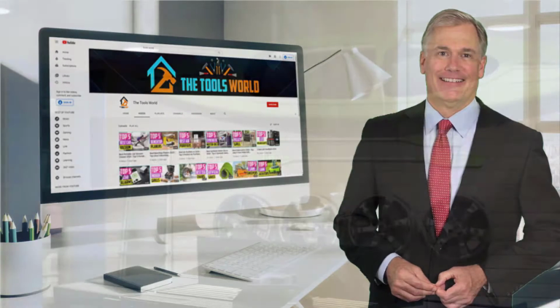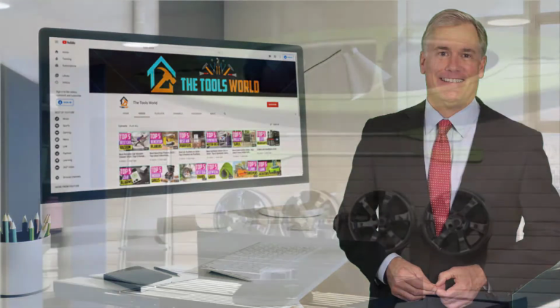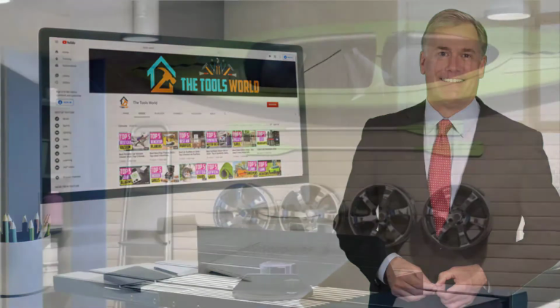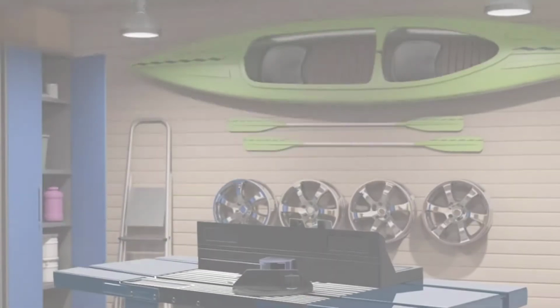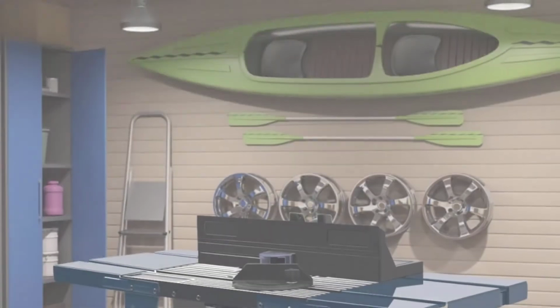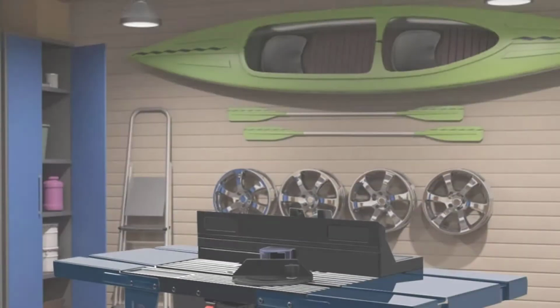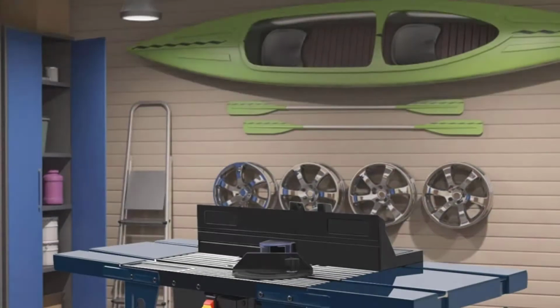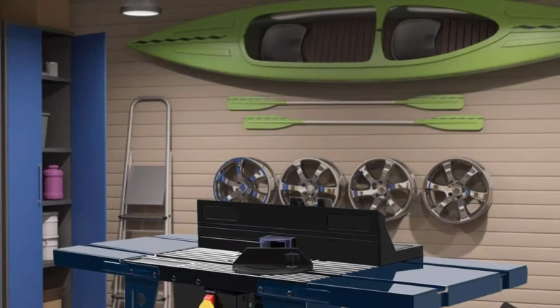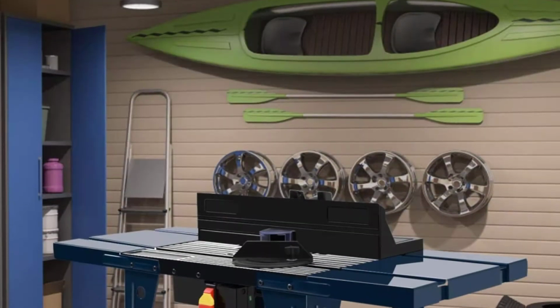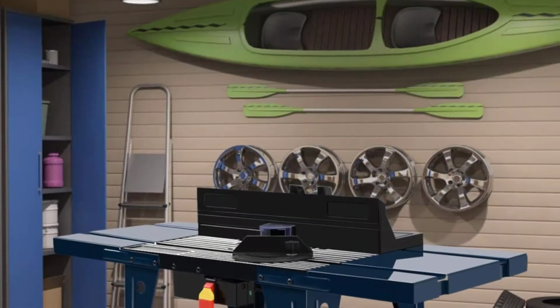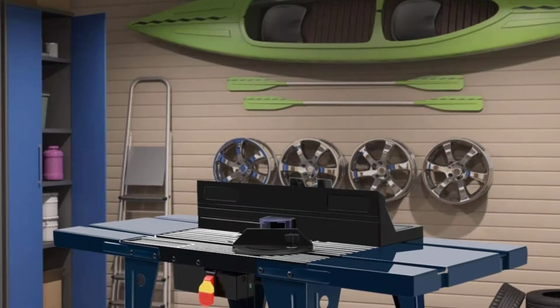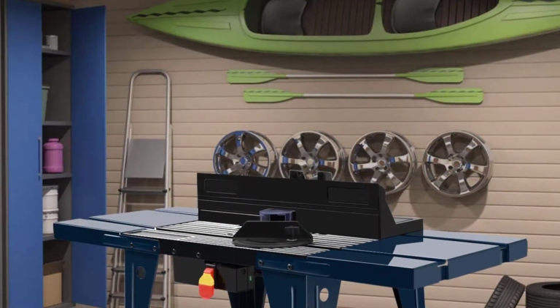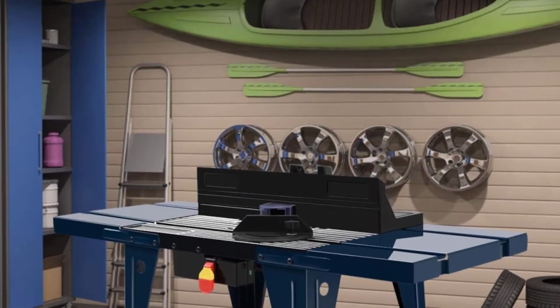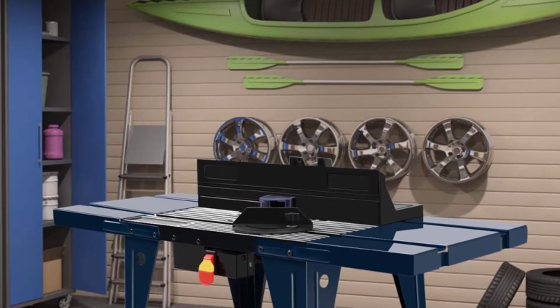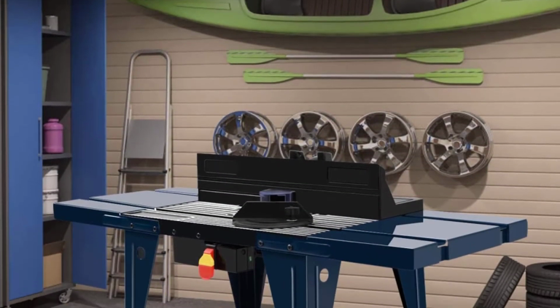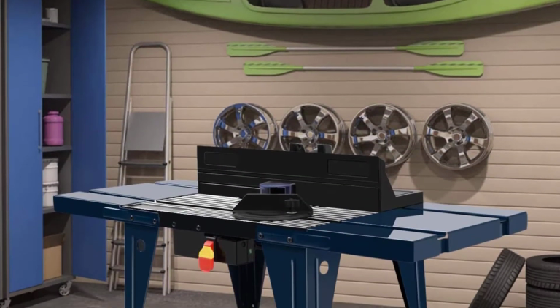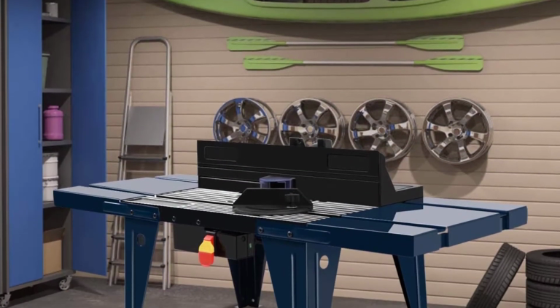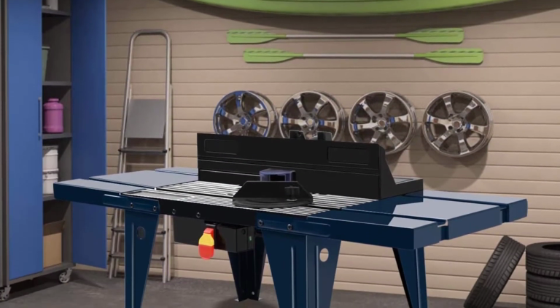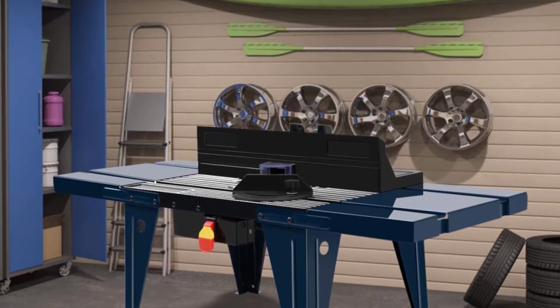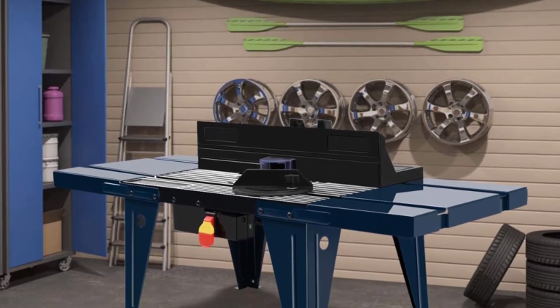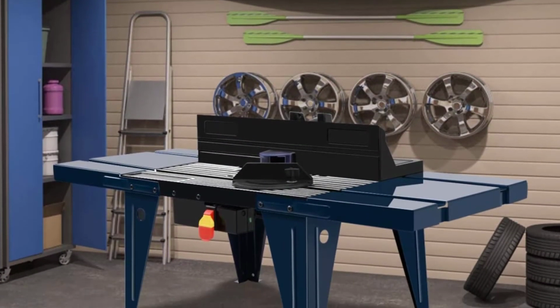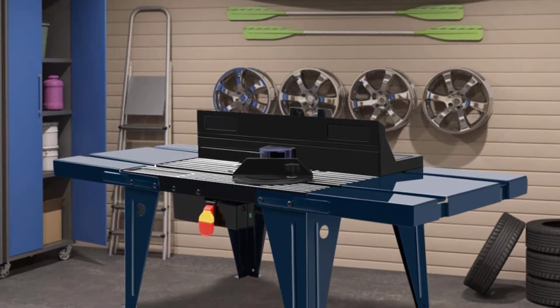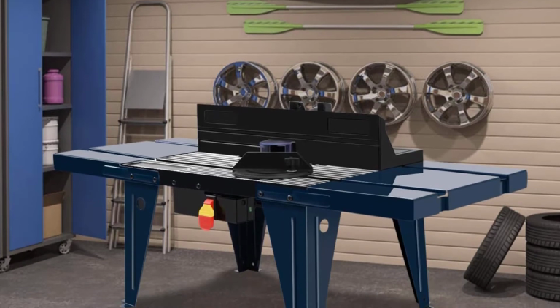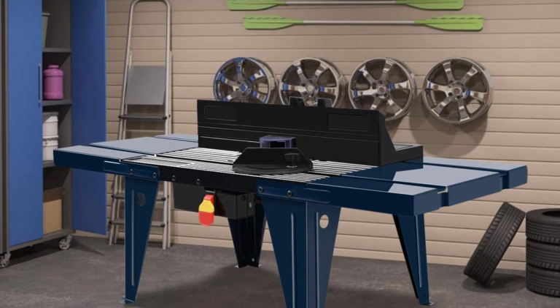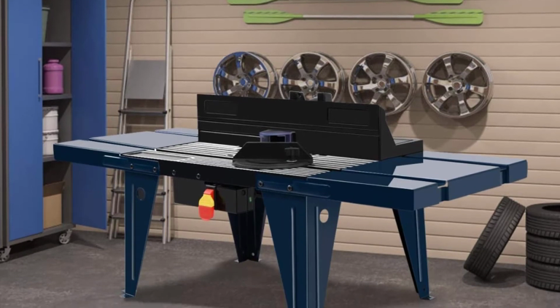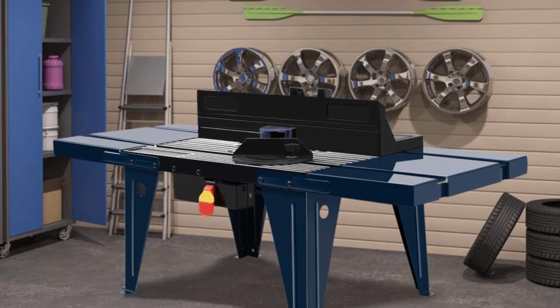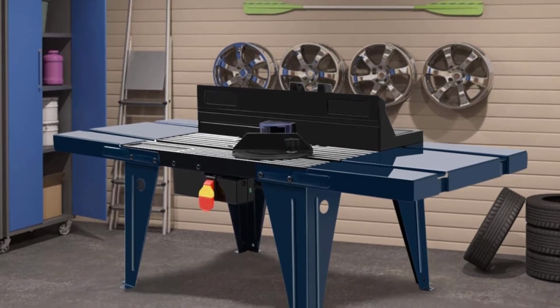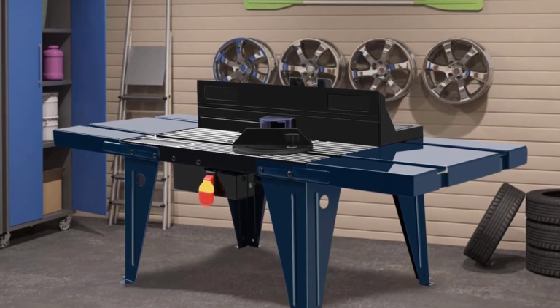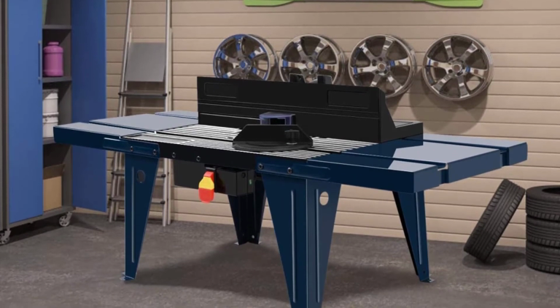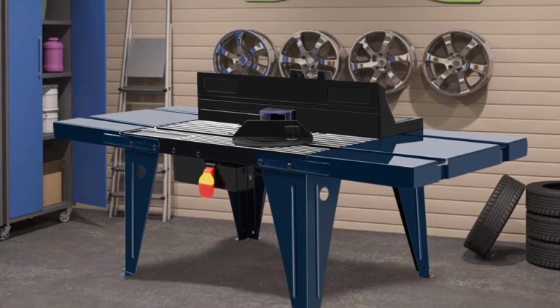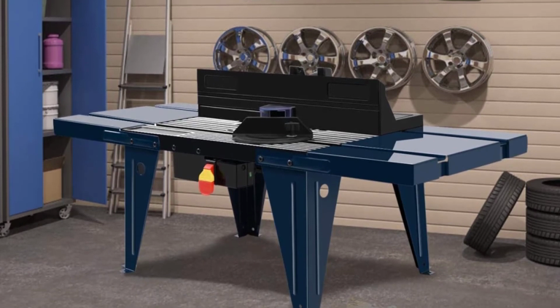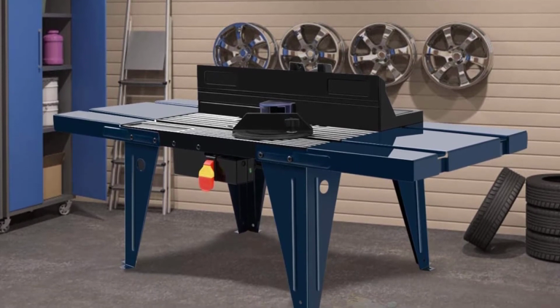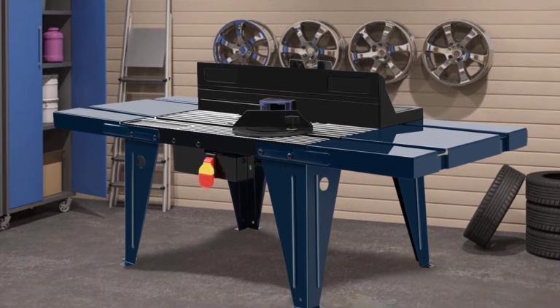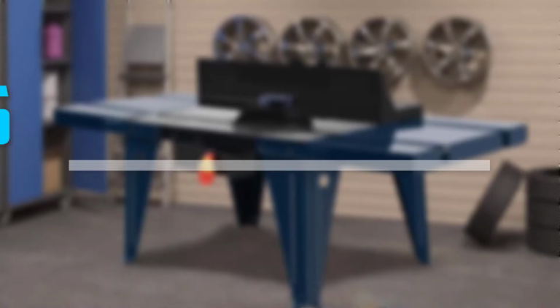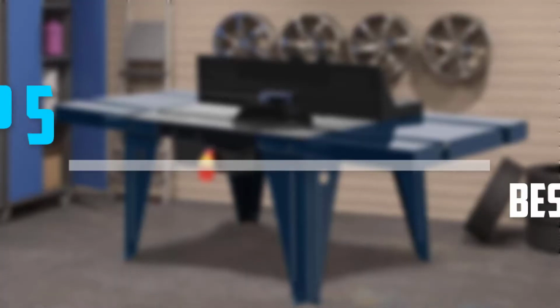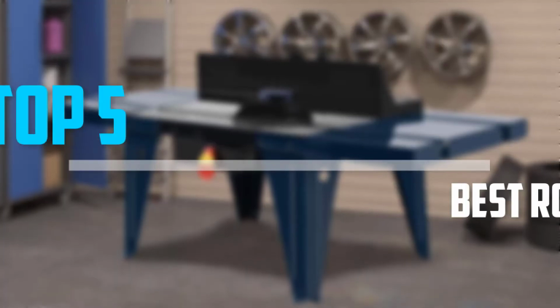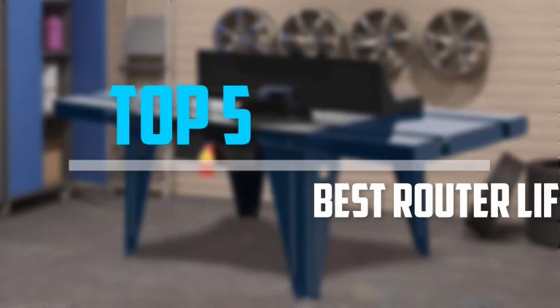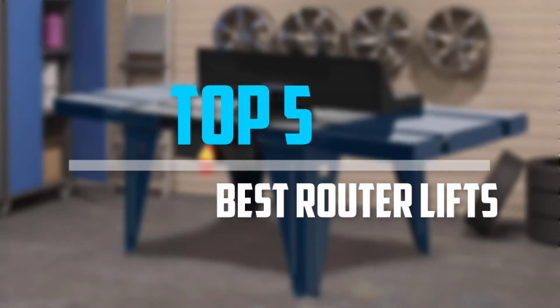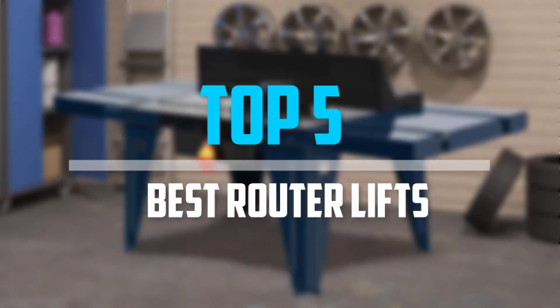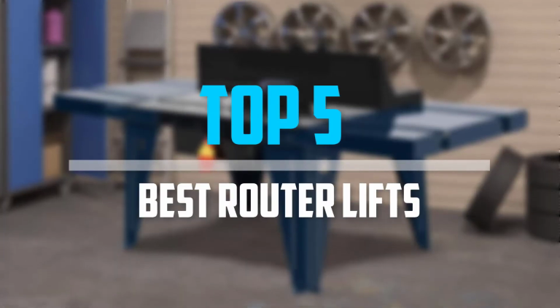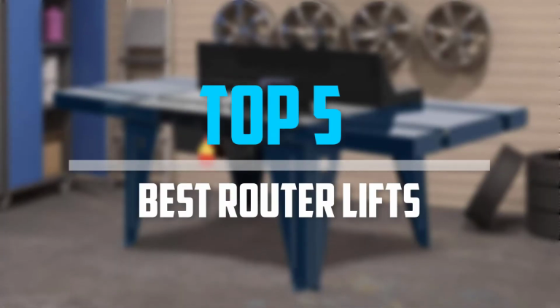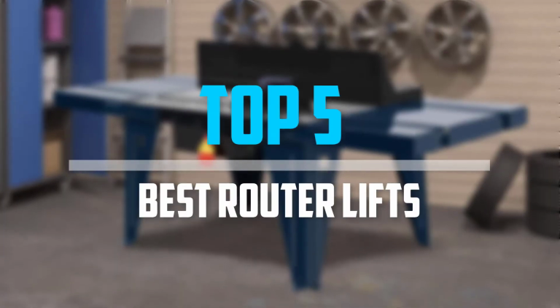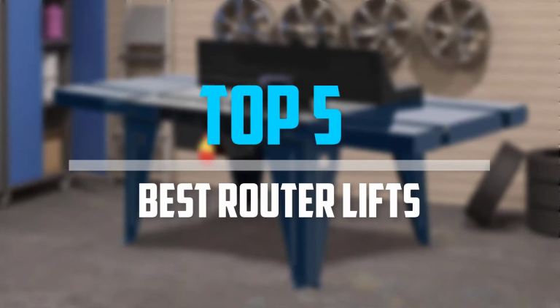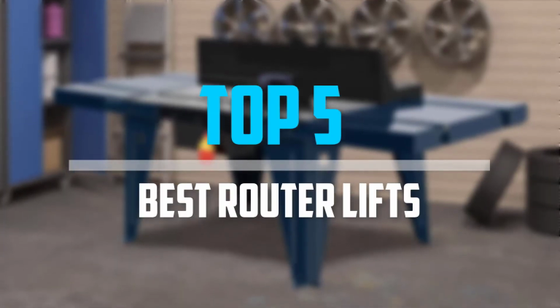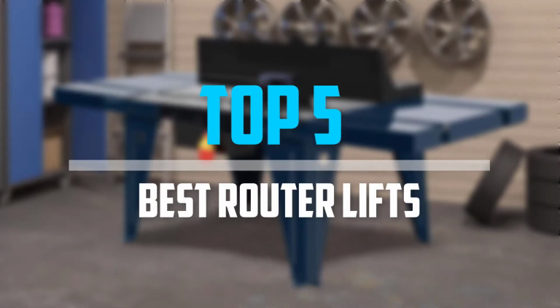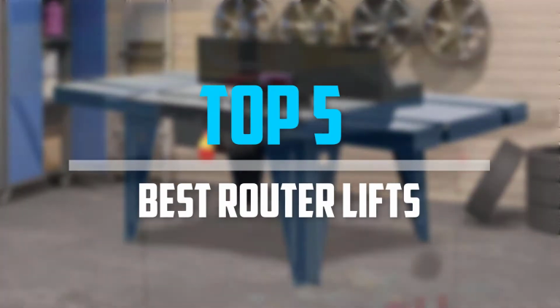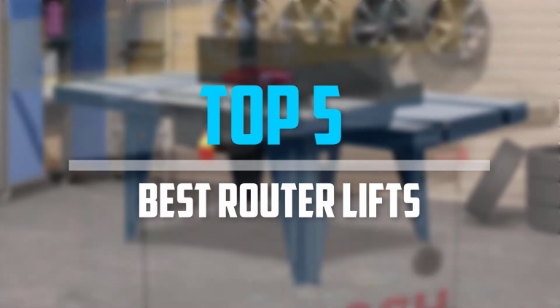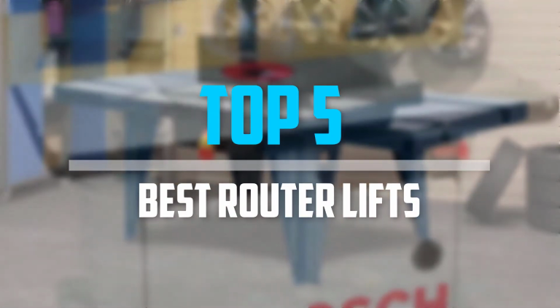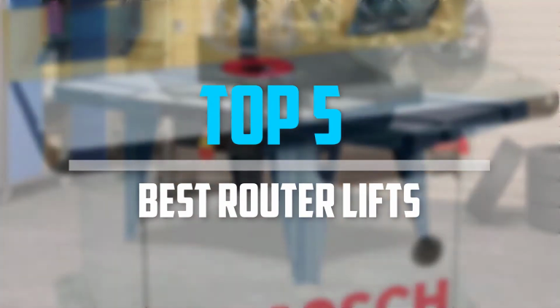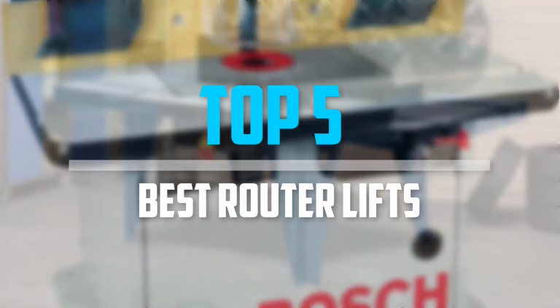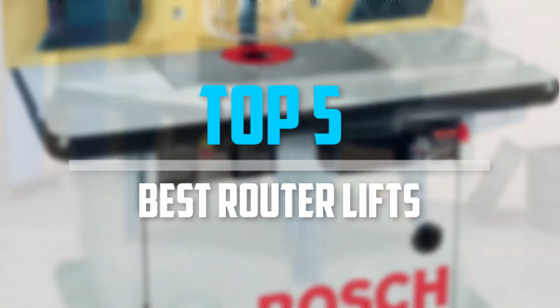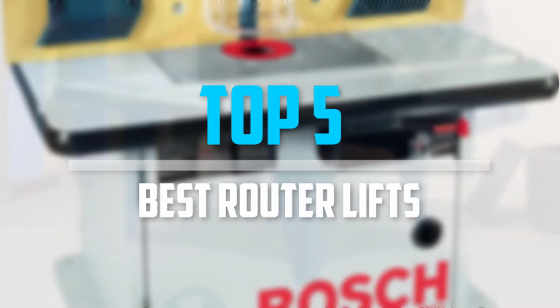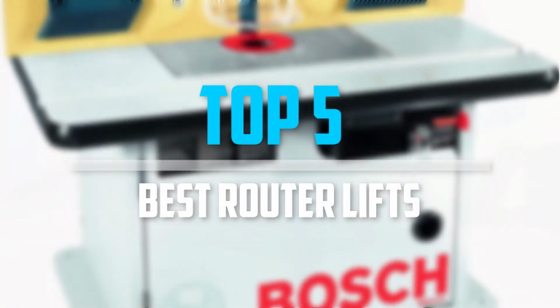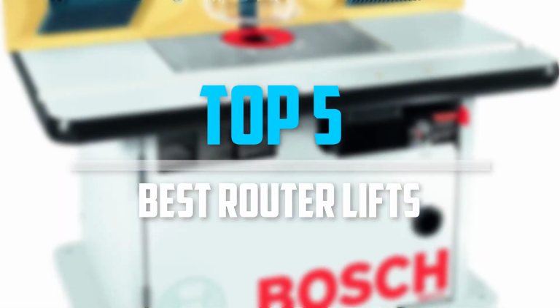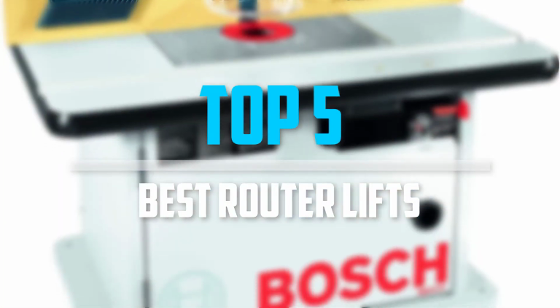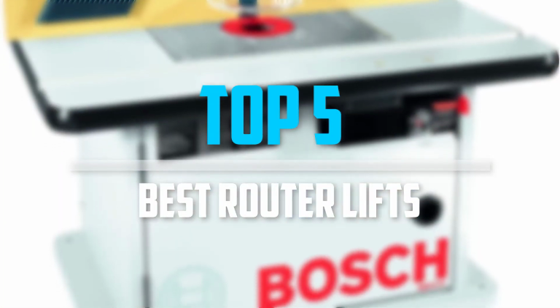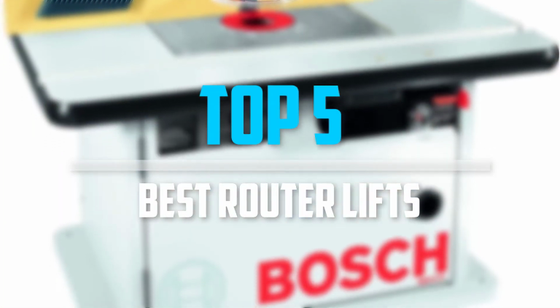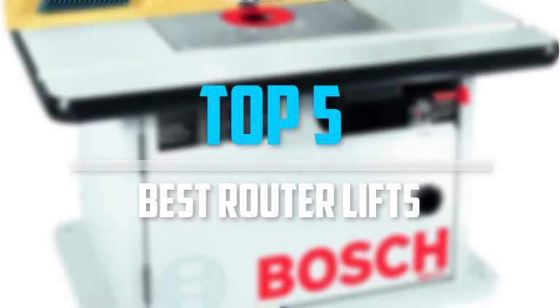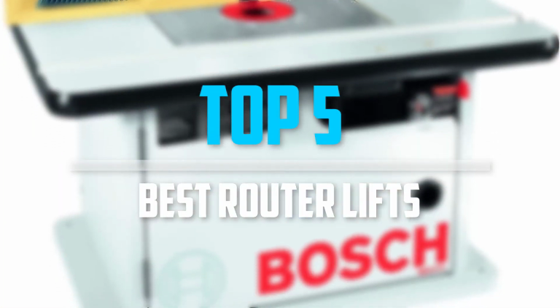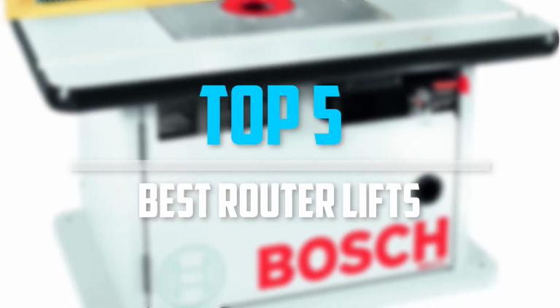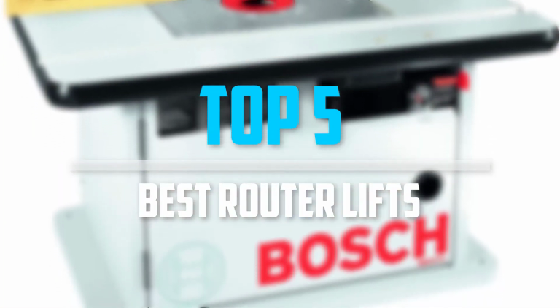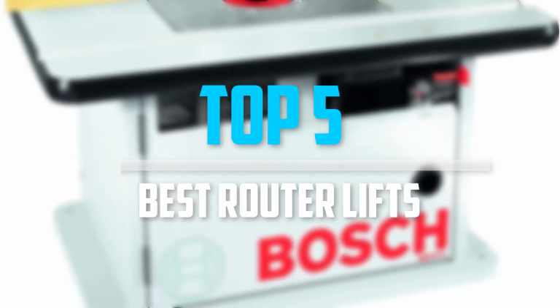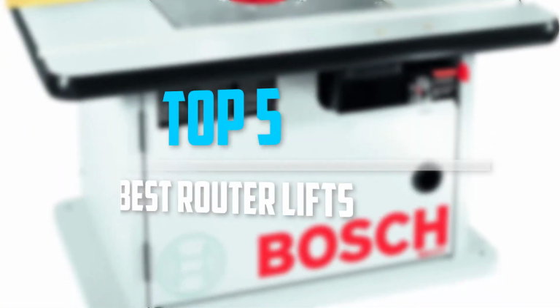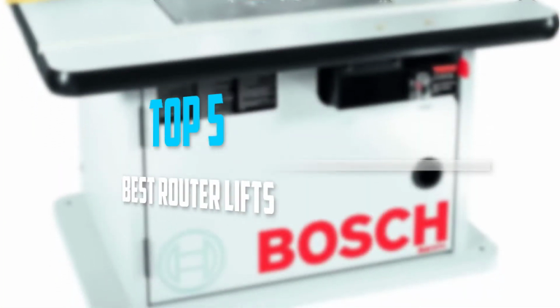Are you looking for the best router lifts in your budget? In today's video, we break down the top 5 best router lifts.